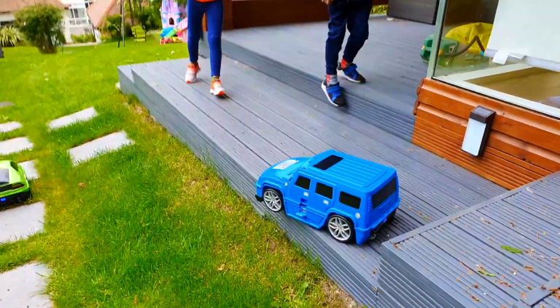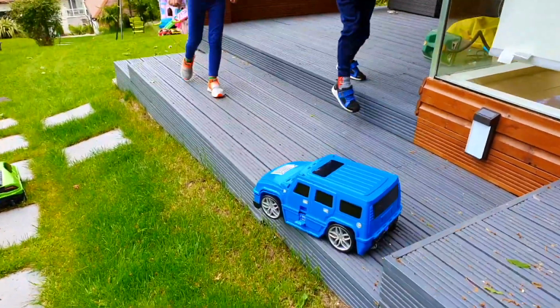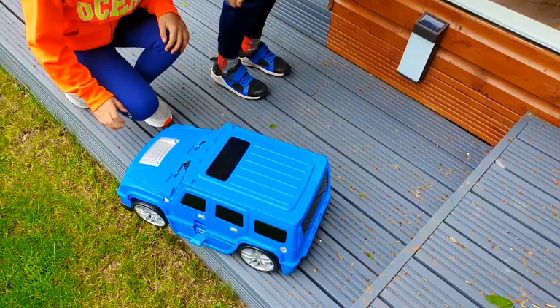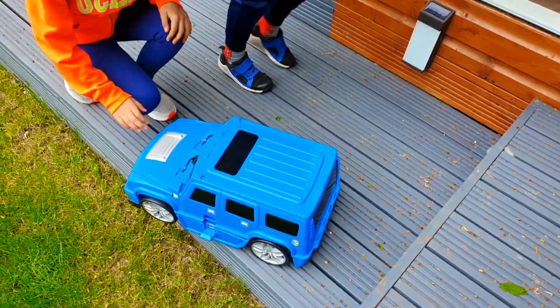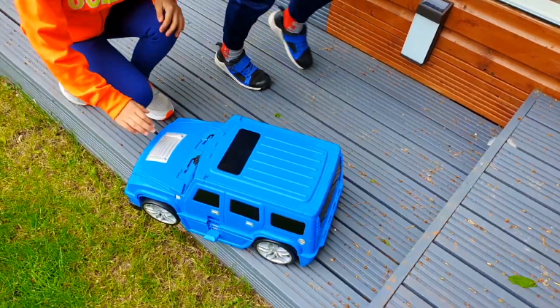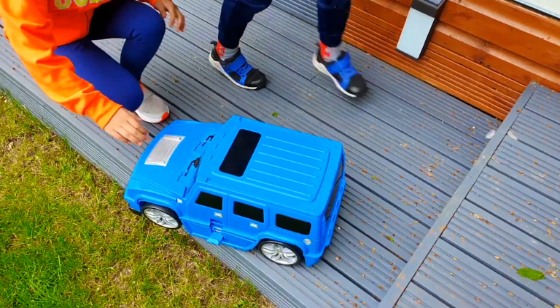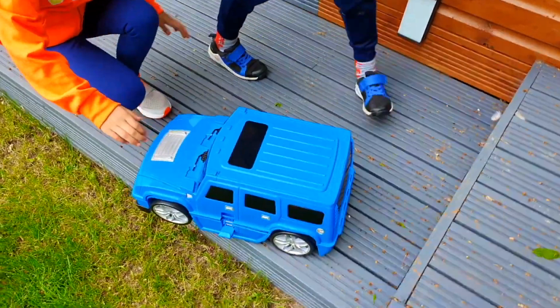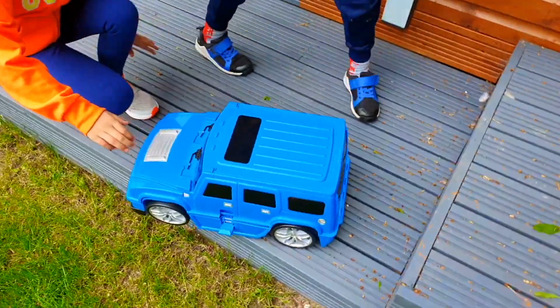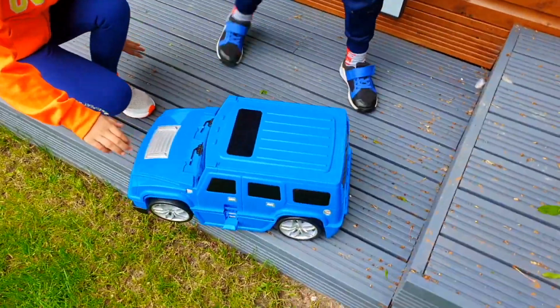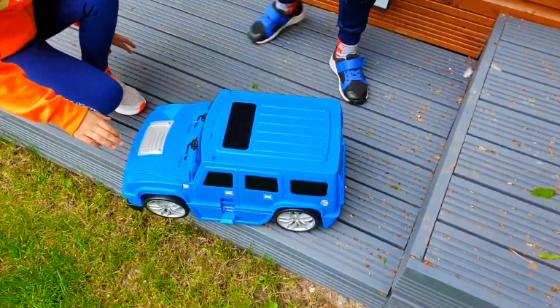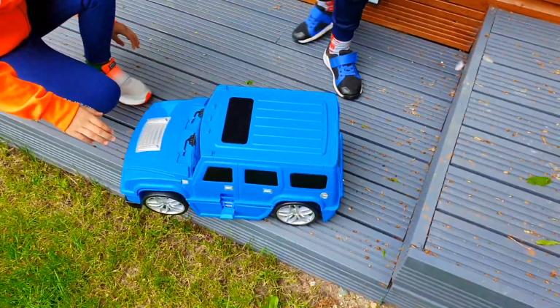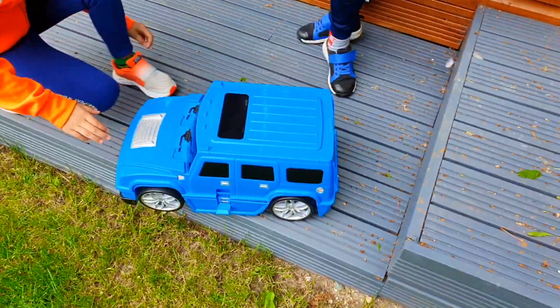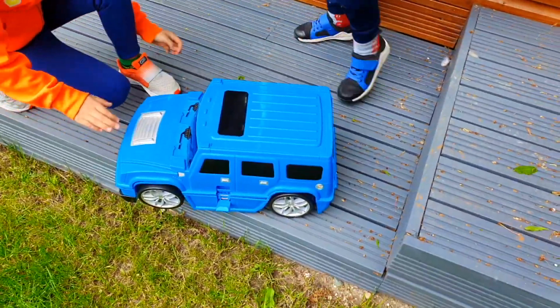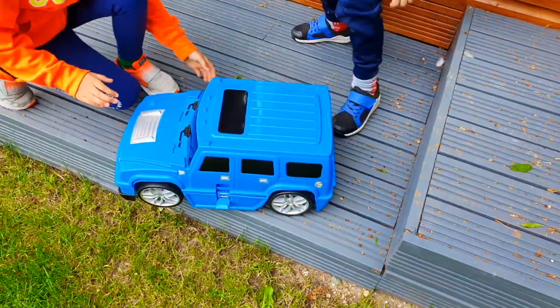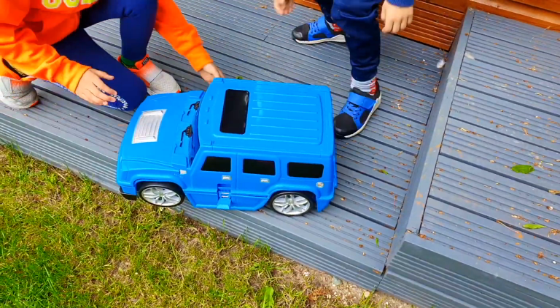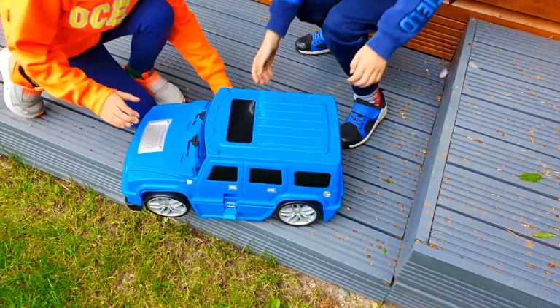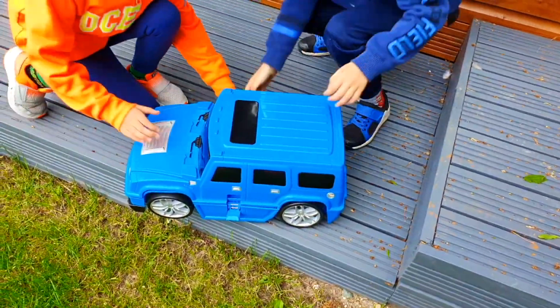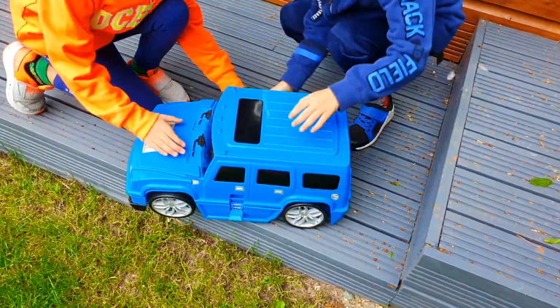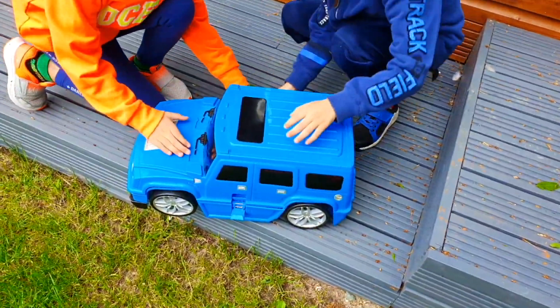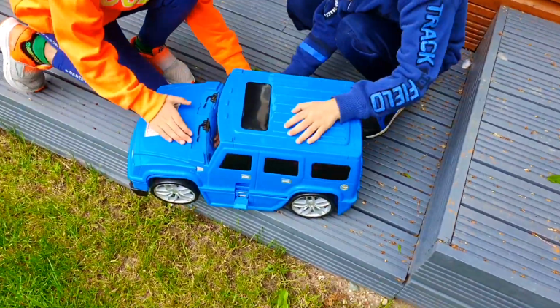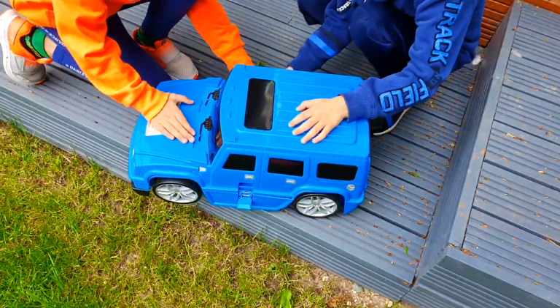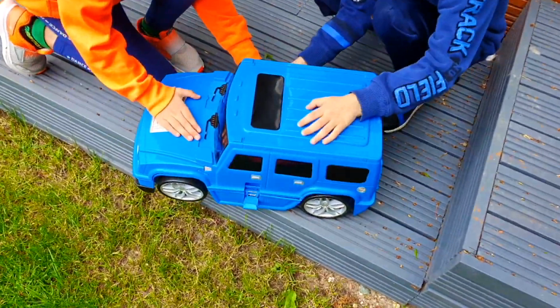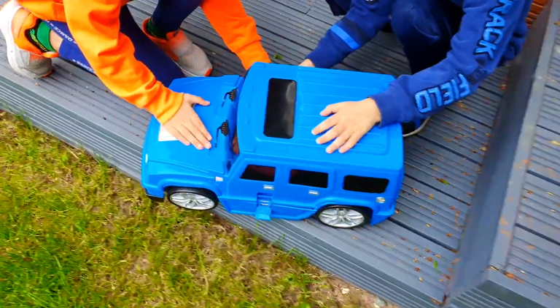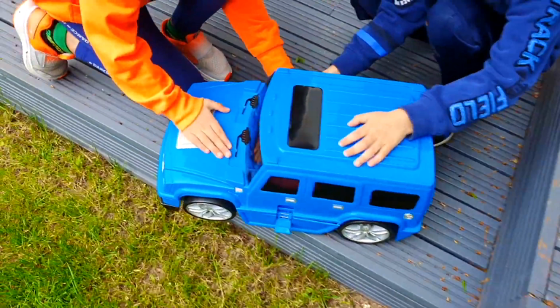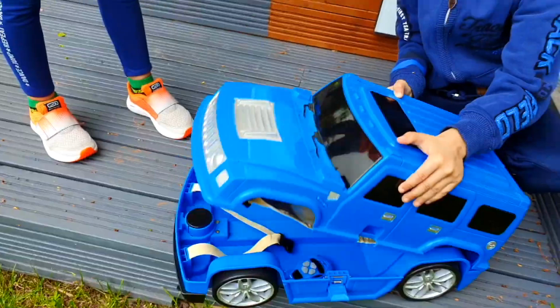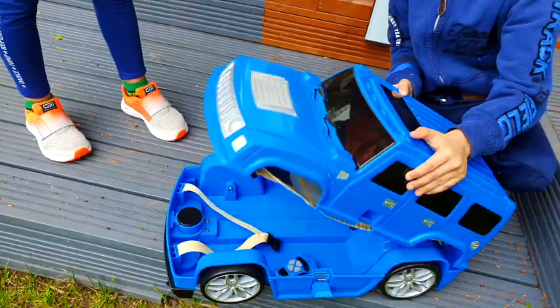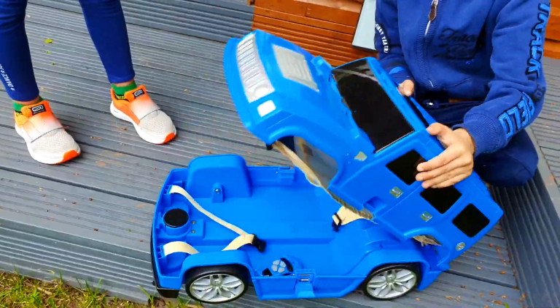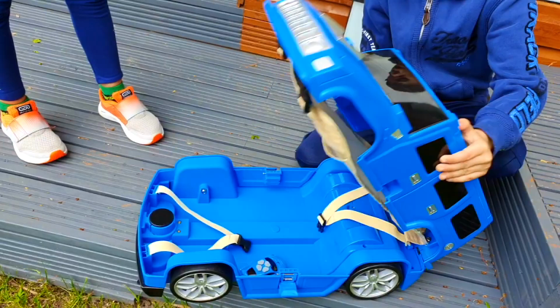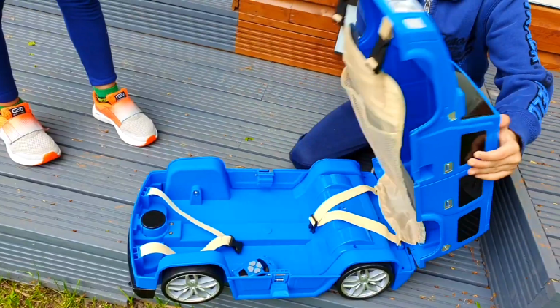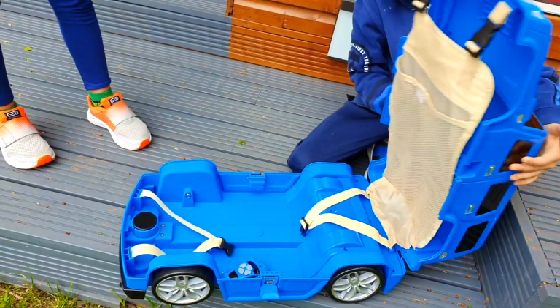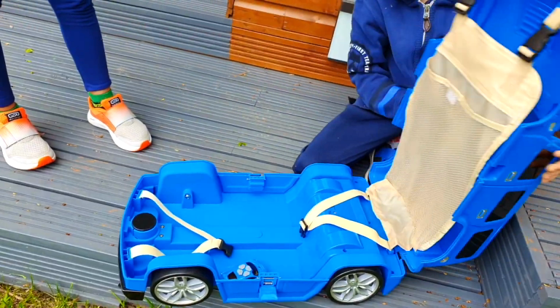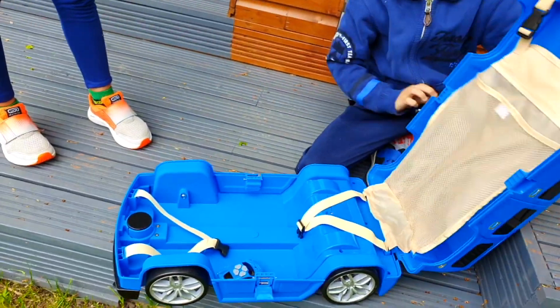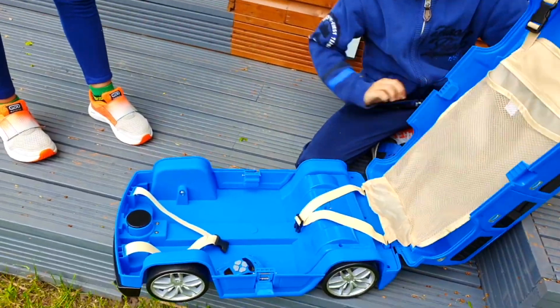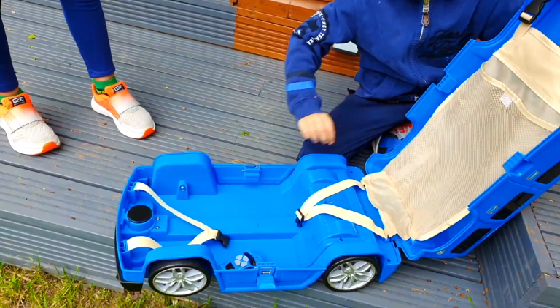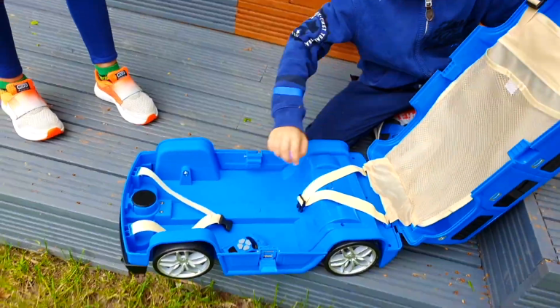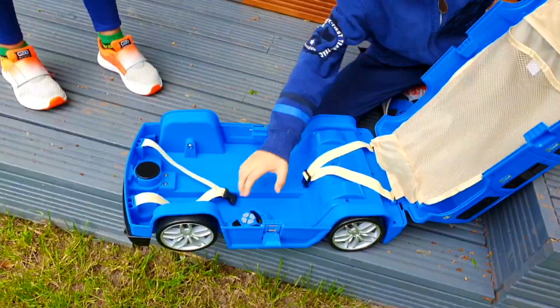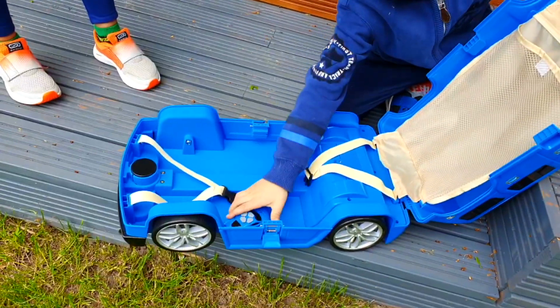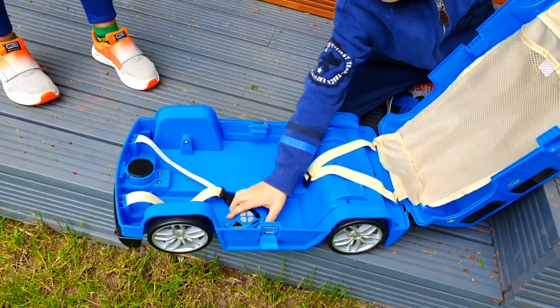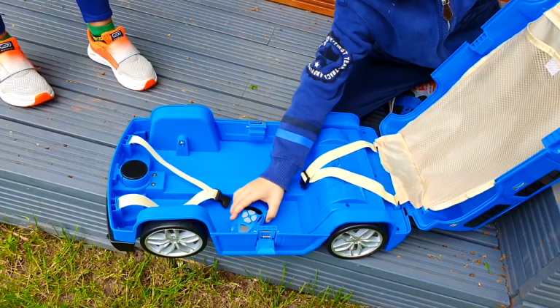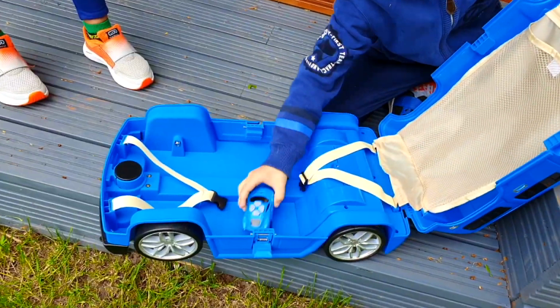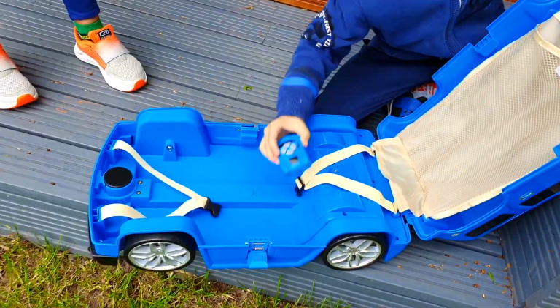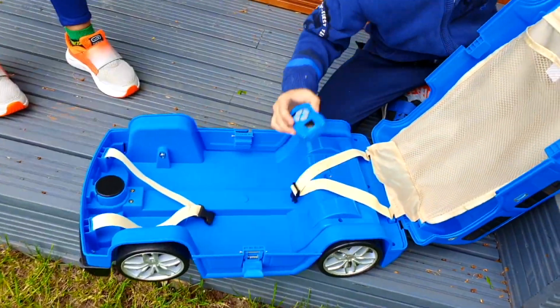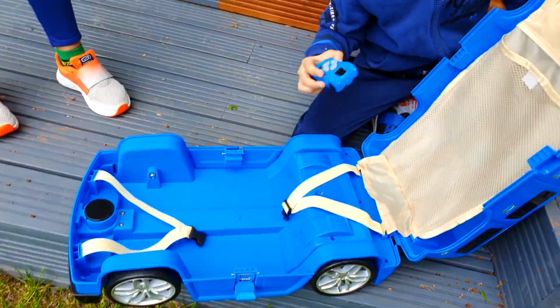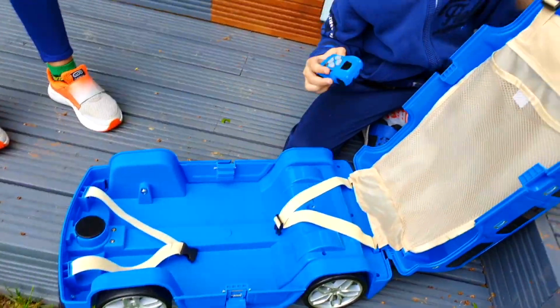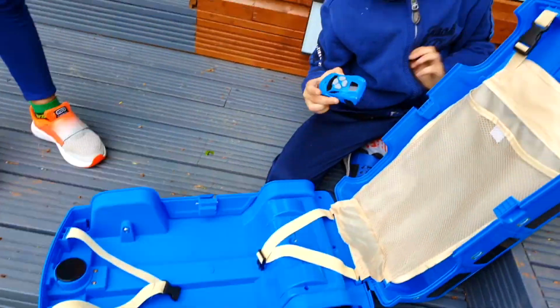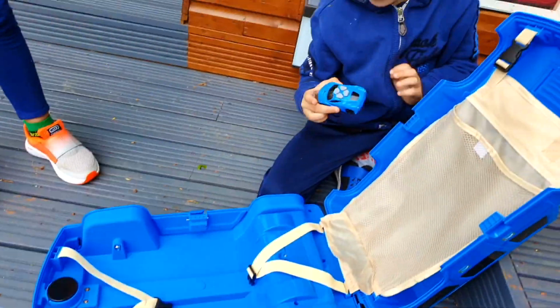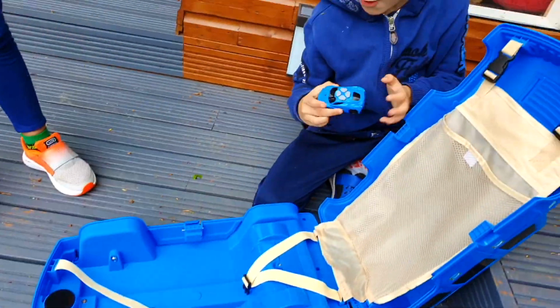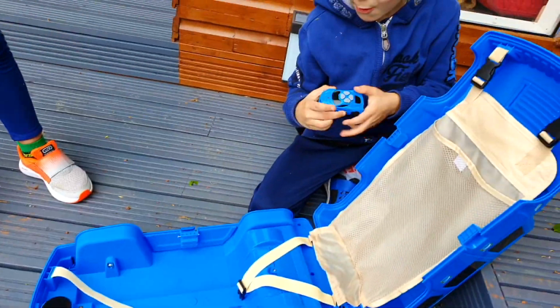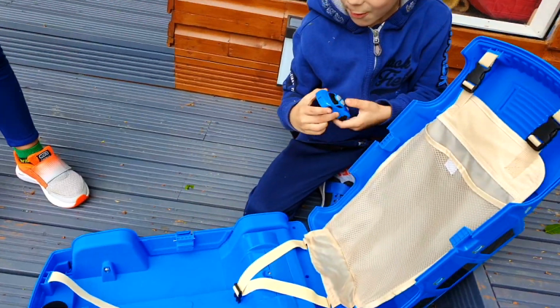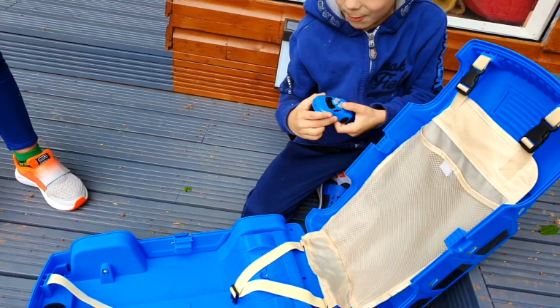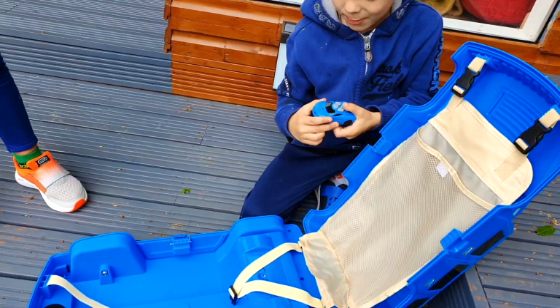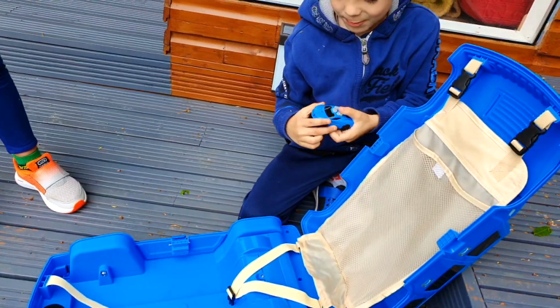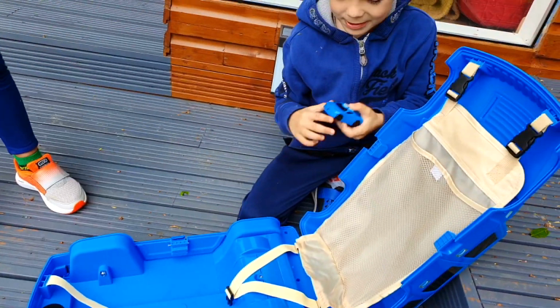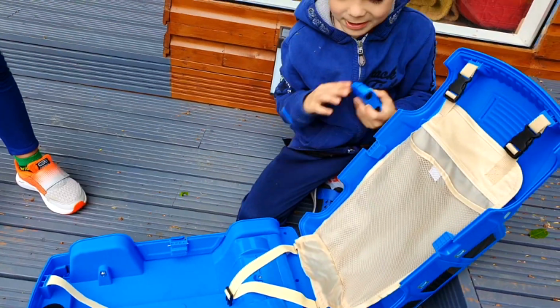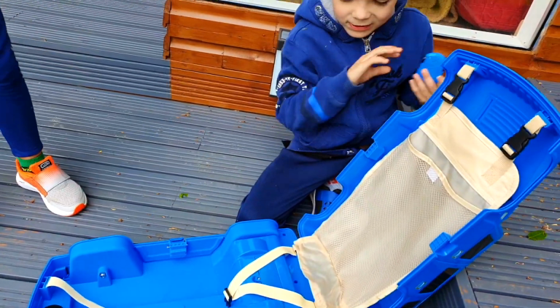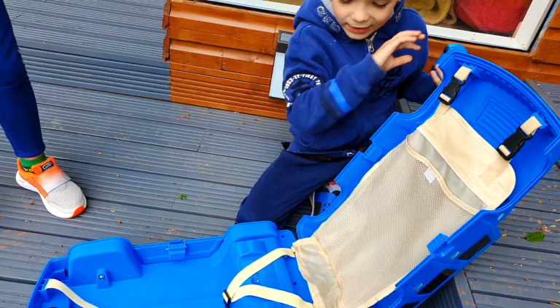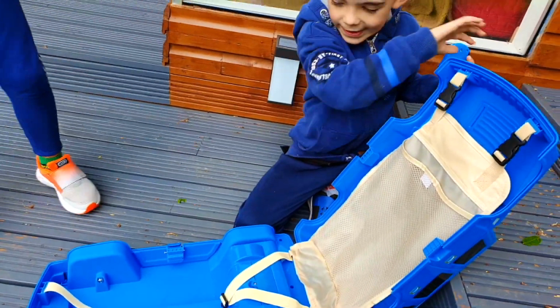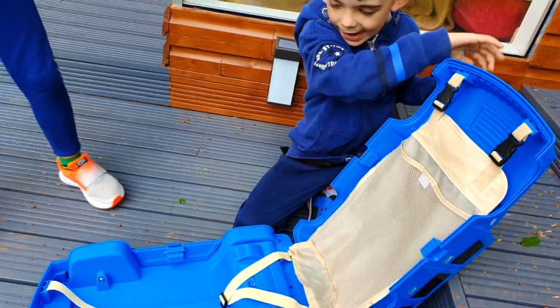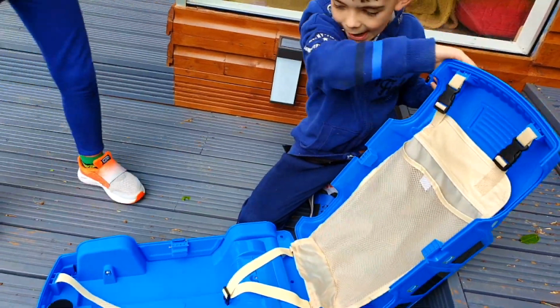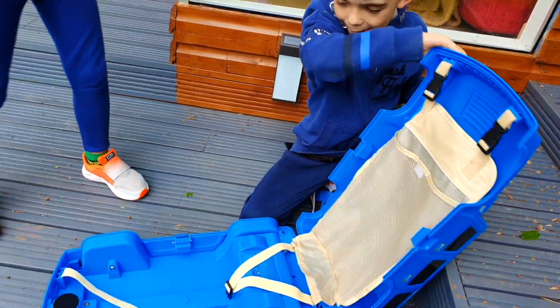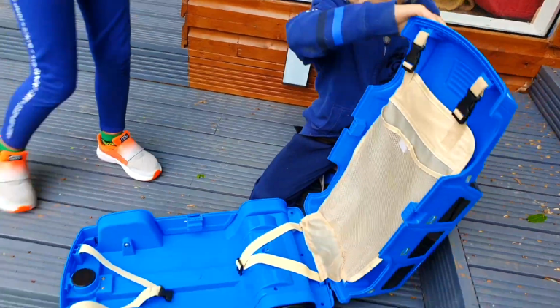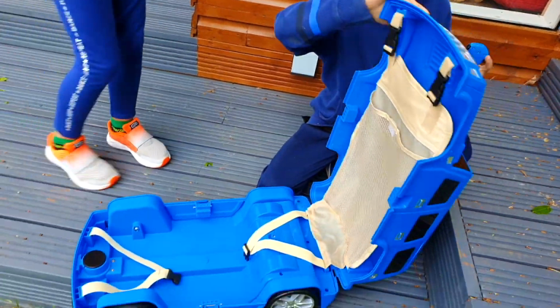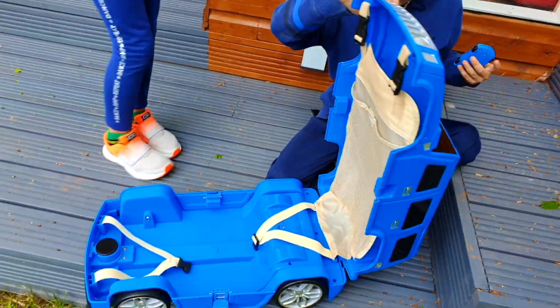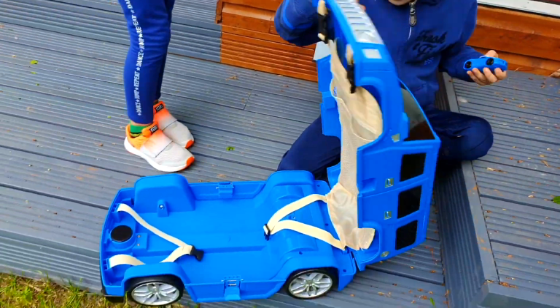Let's see what's inside! It's a blue car on the boat! Let's try it out!